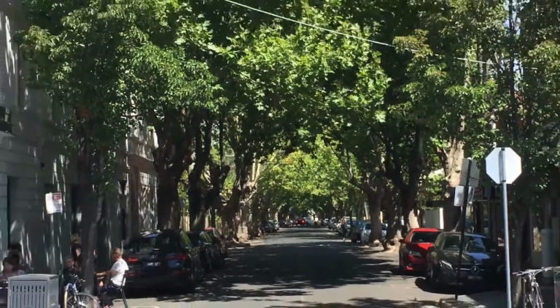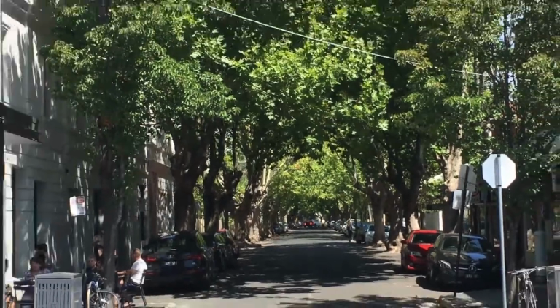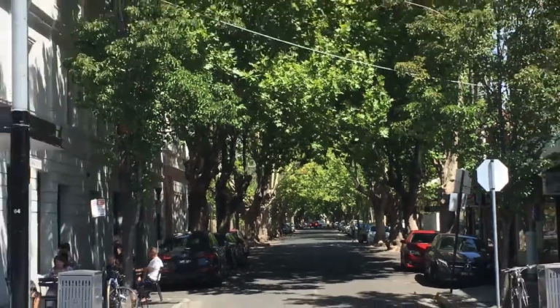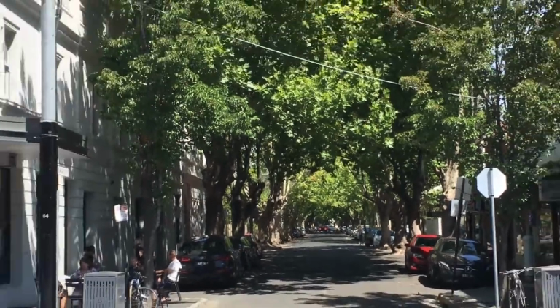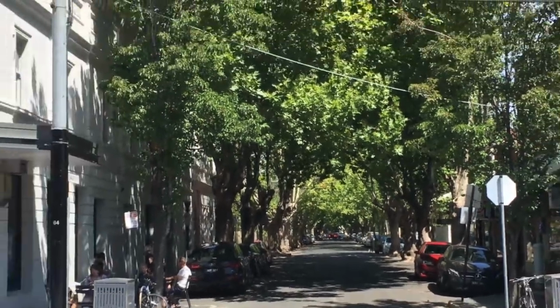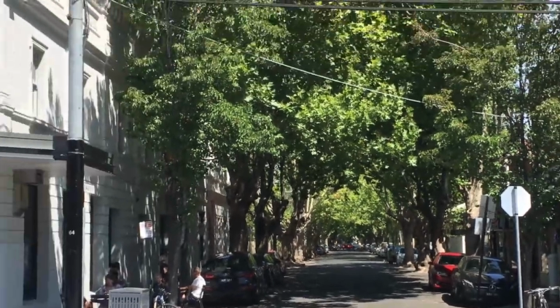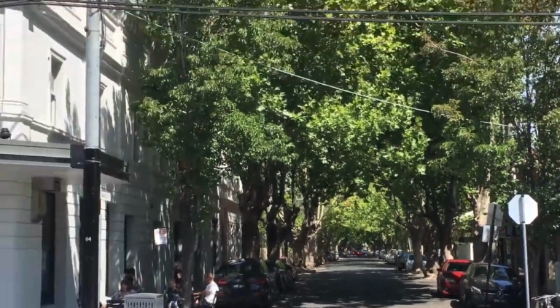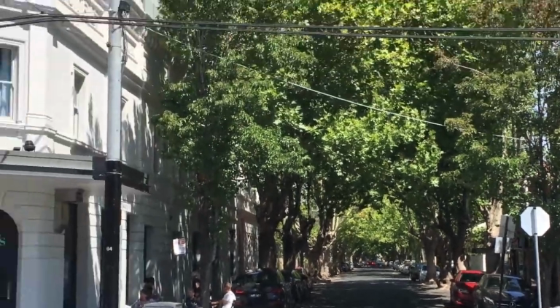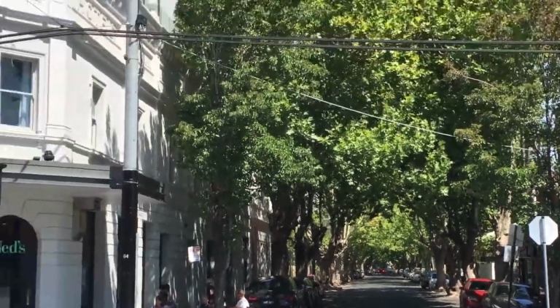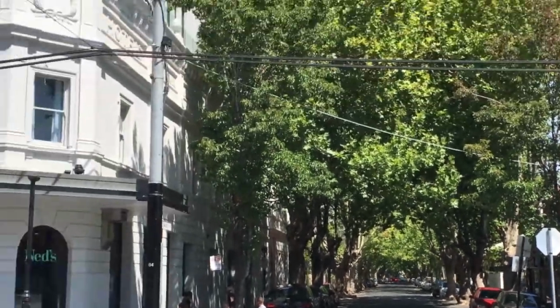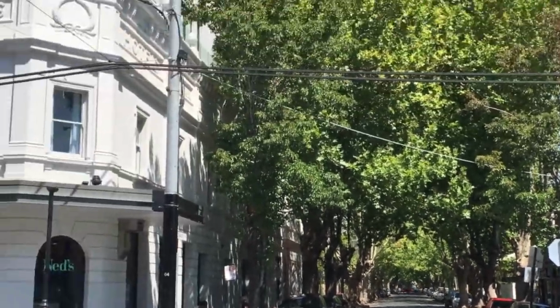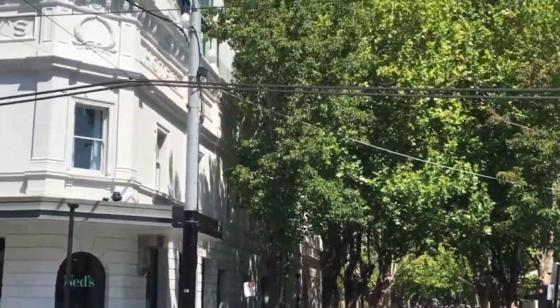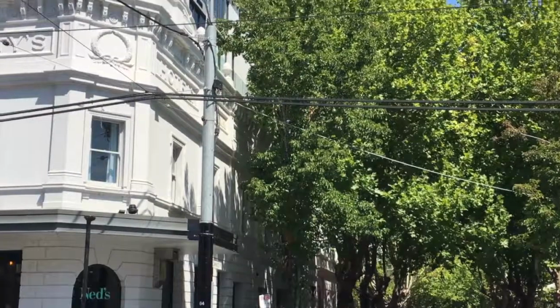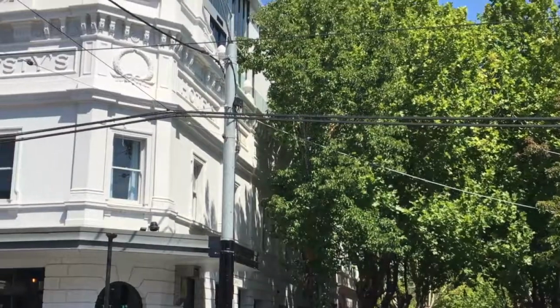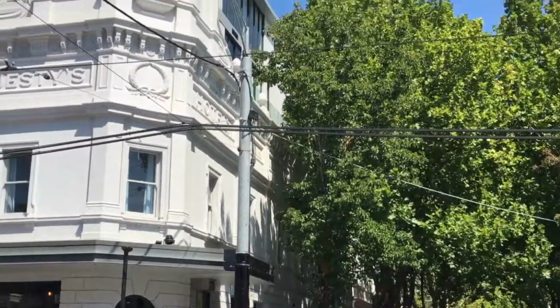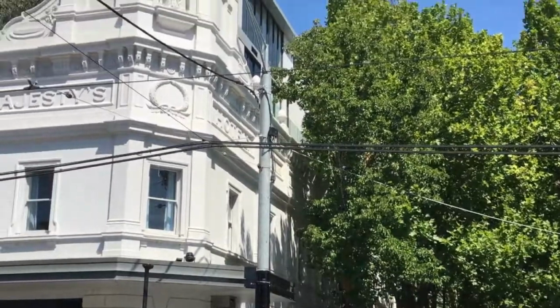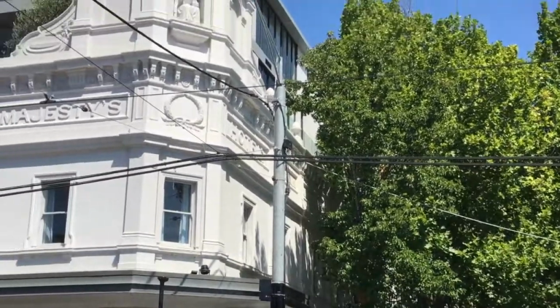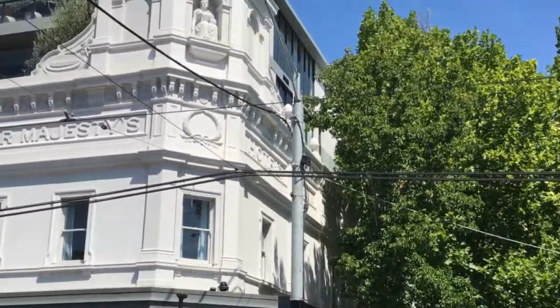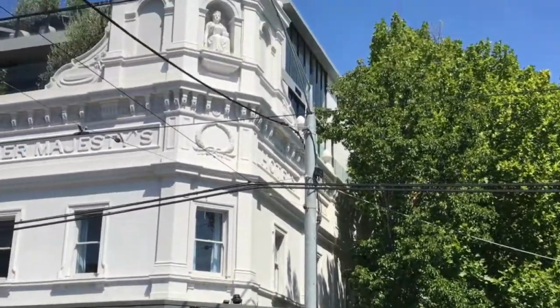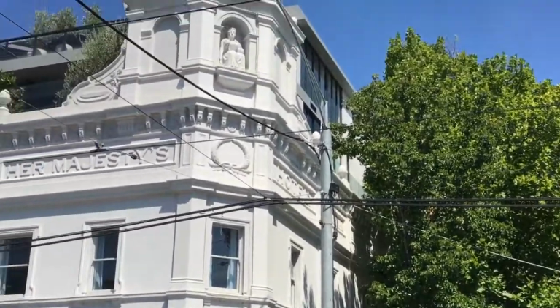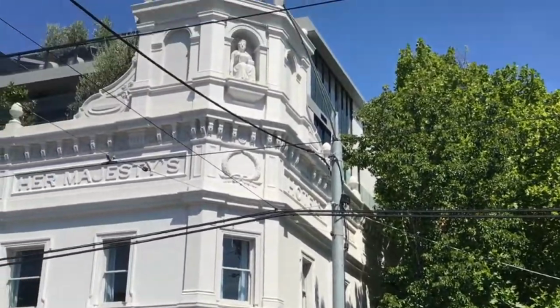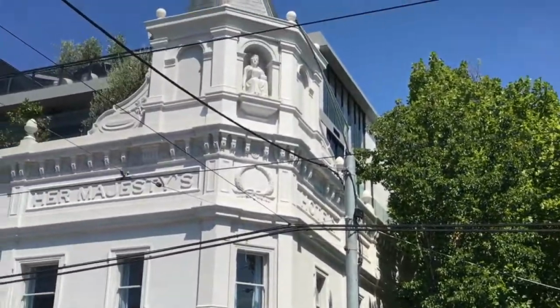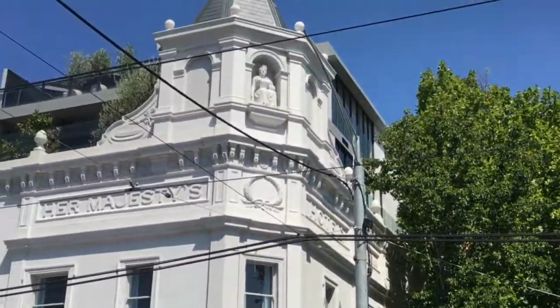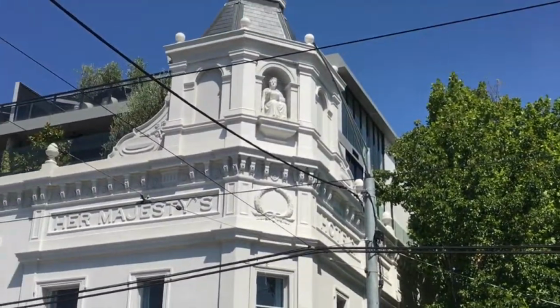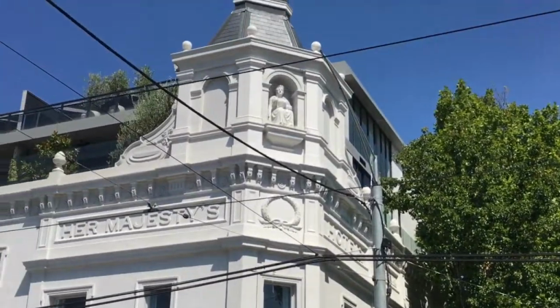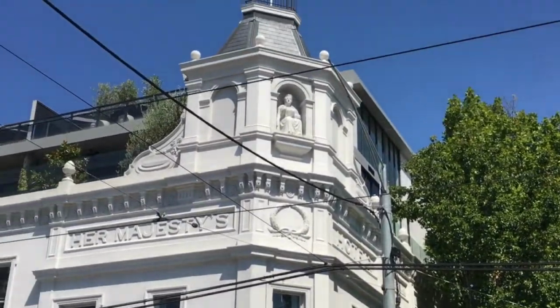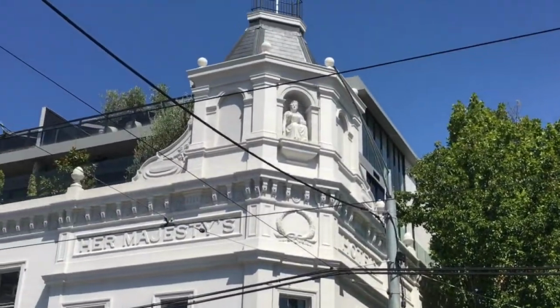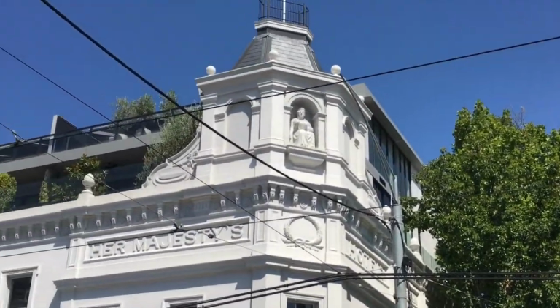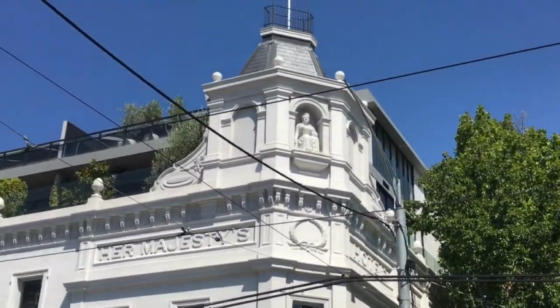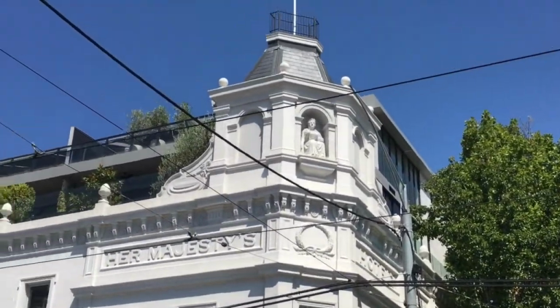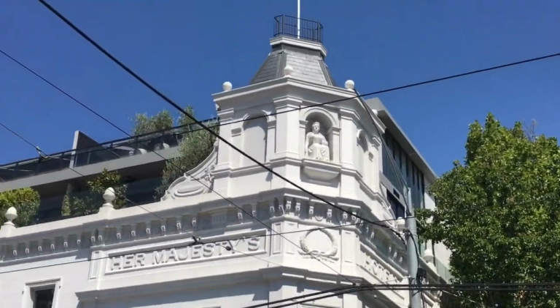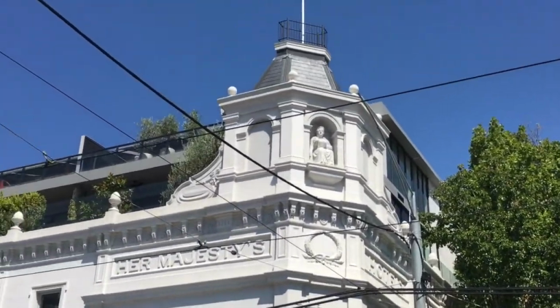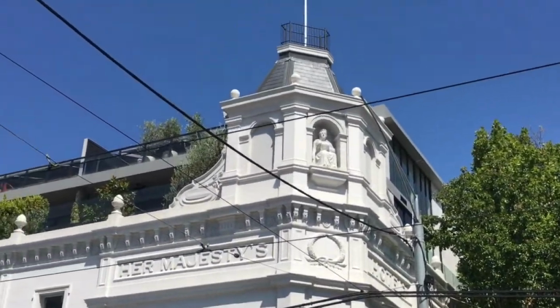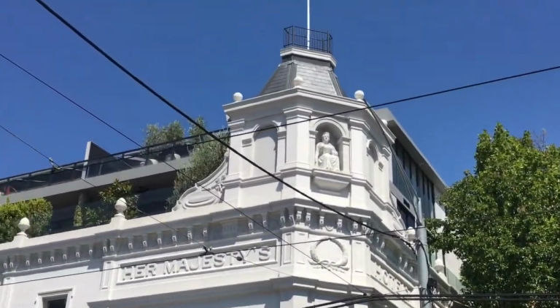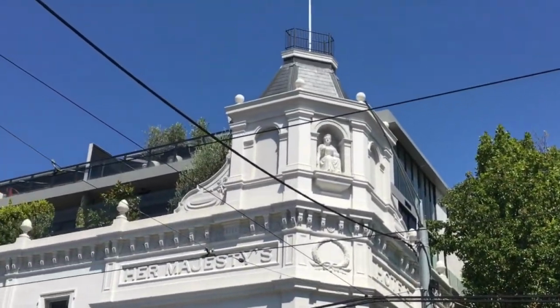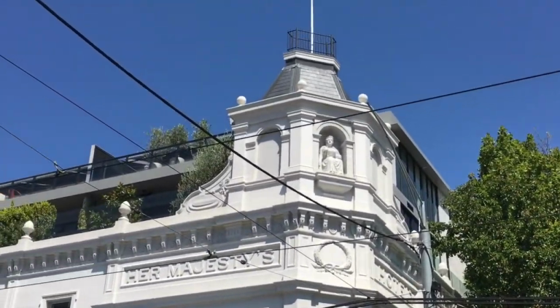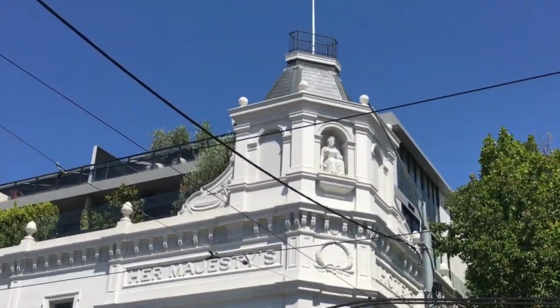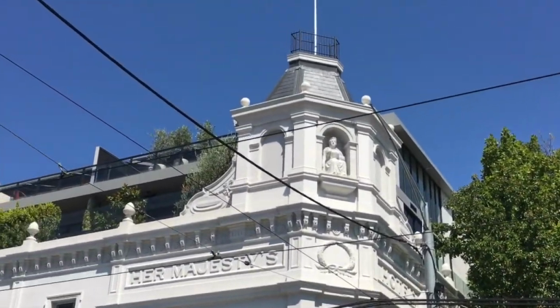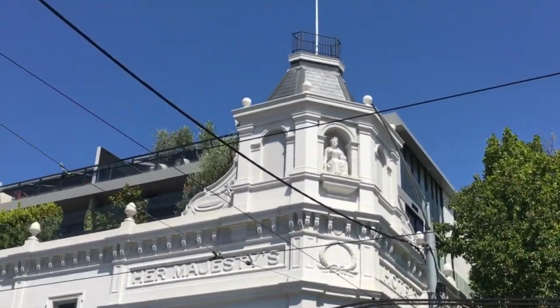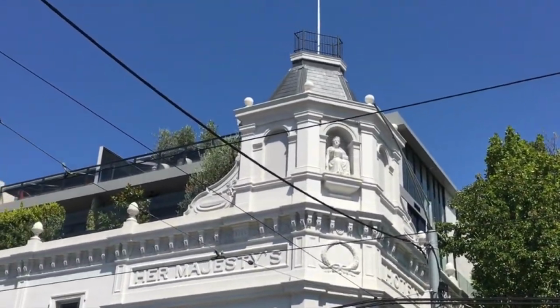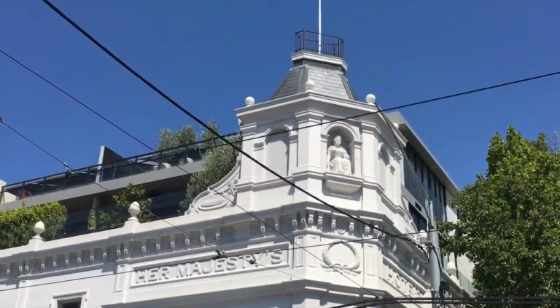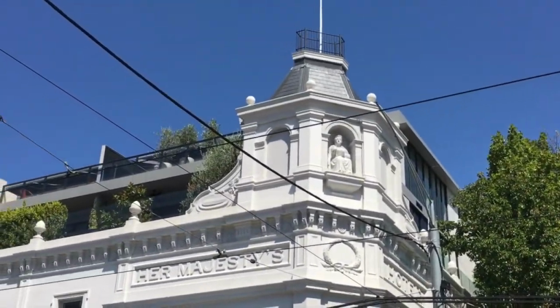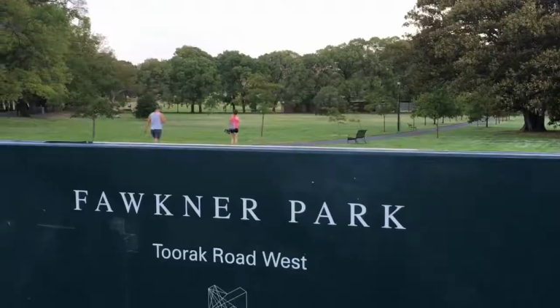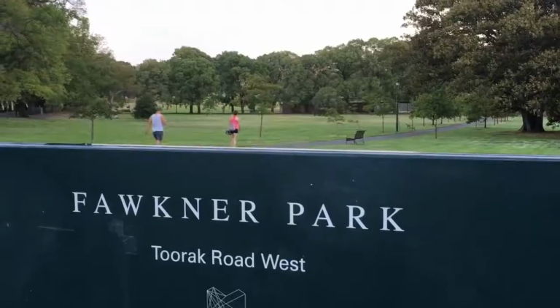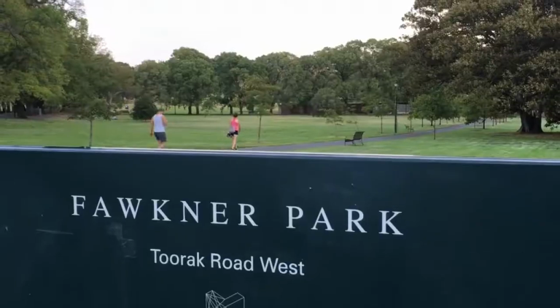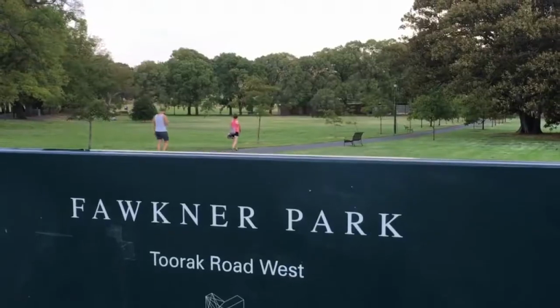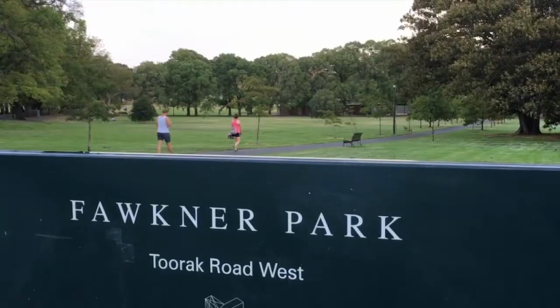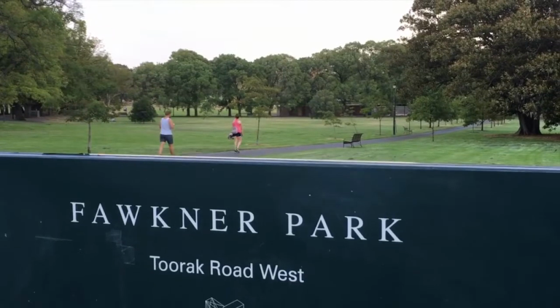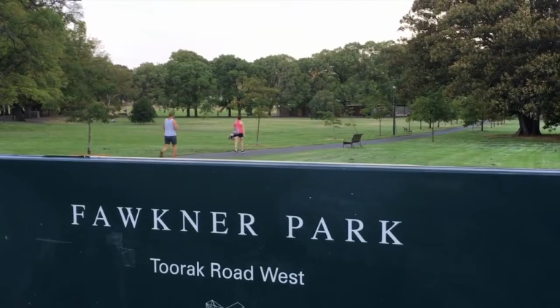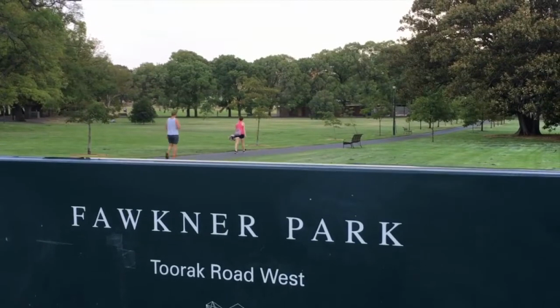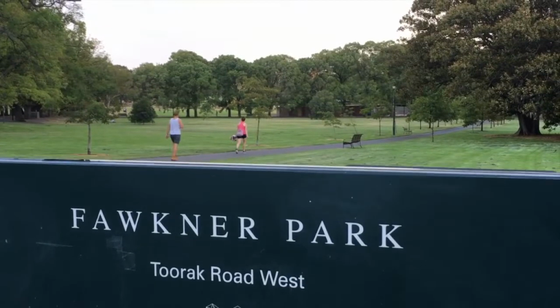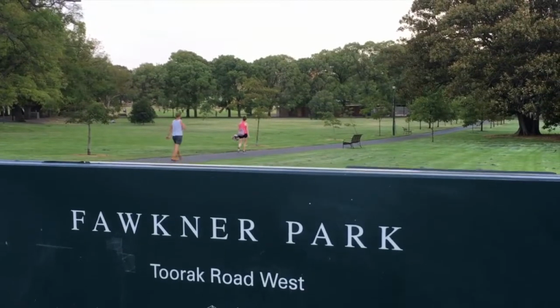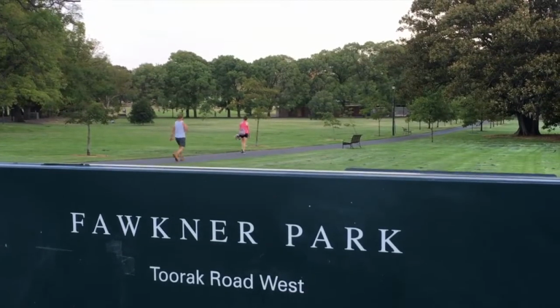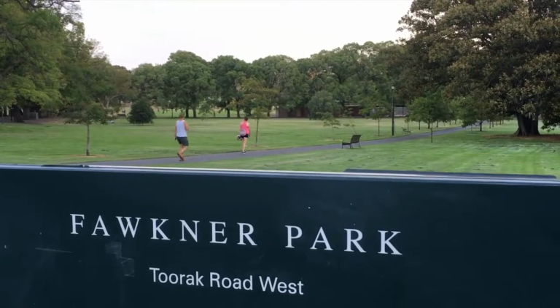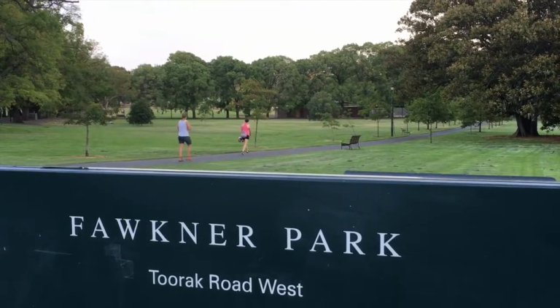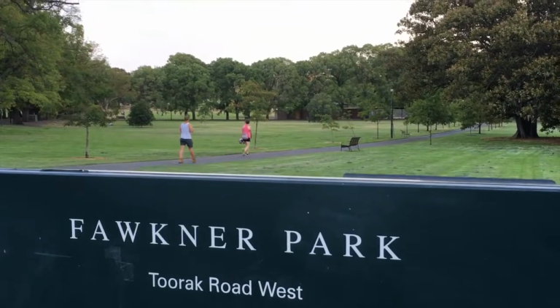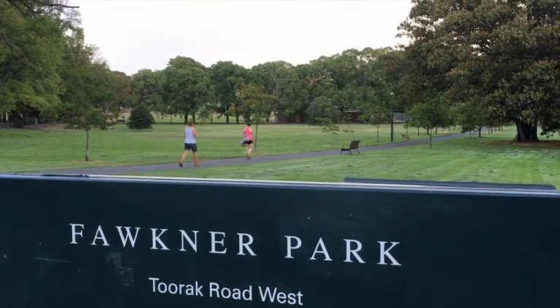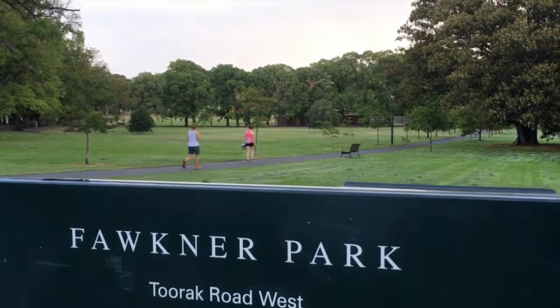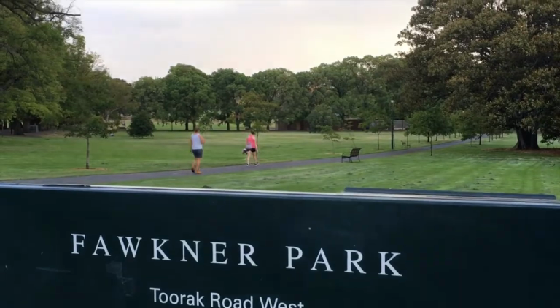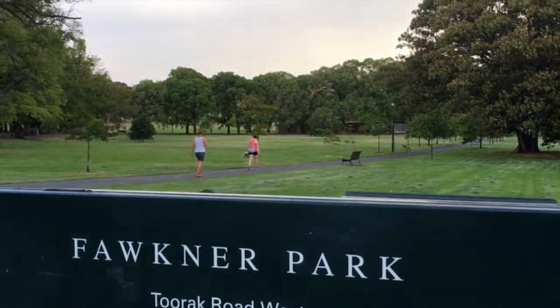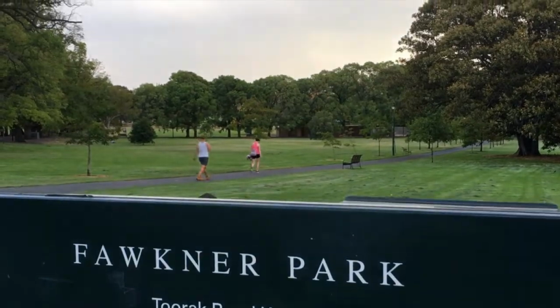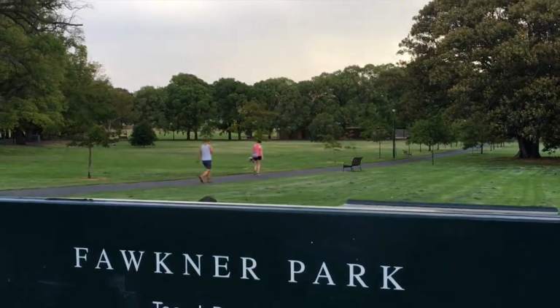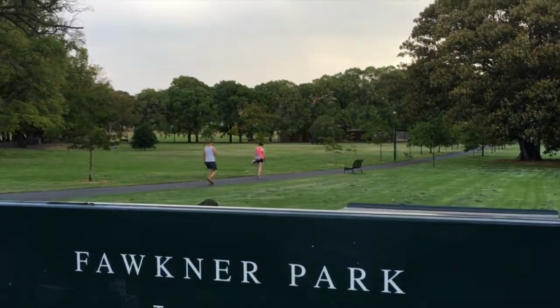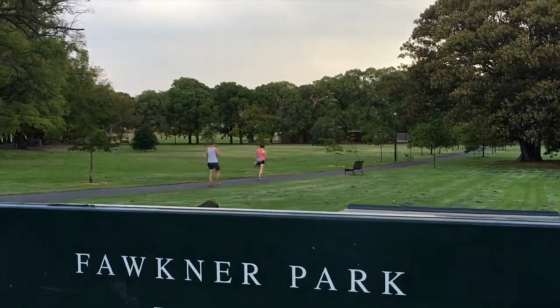Meanwhile, elsewhere in South Yarra there are some beautiful old leafy neighbourhoods with gorgeous architecture and the huge Faulkner Park.